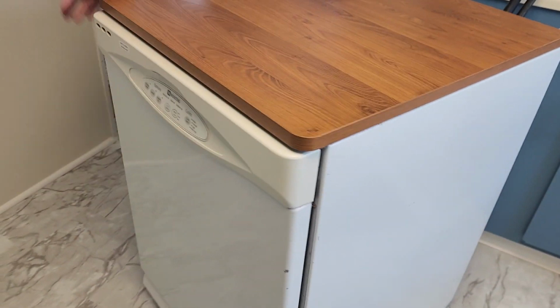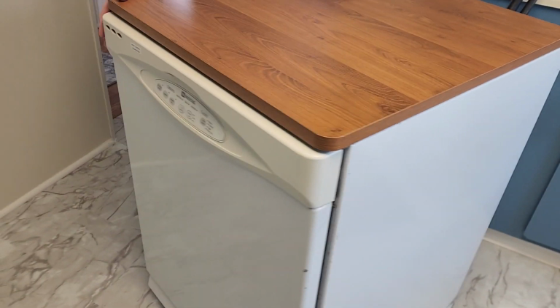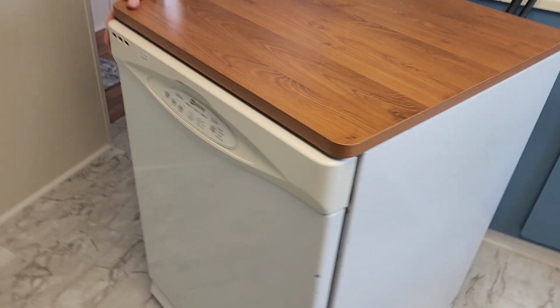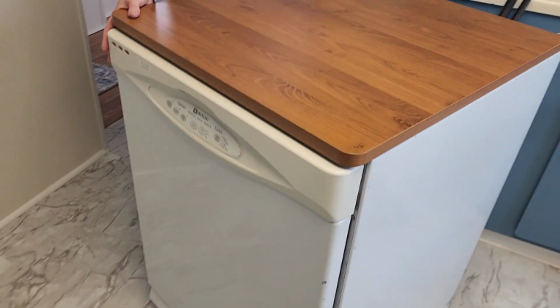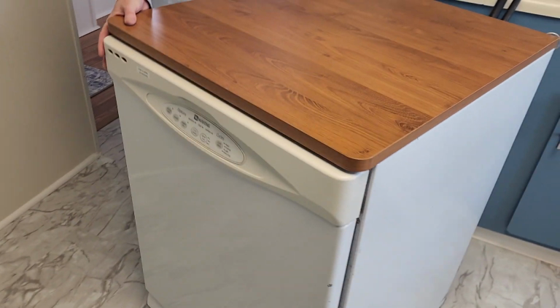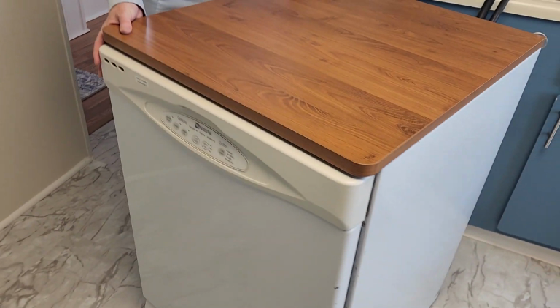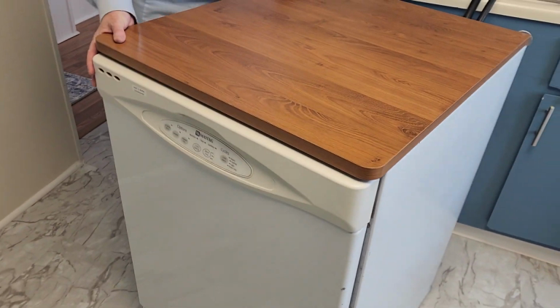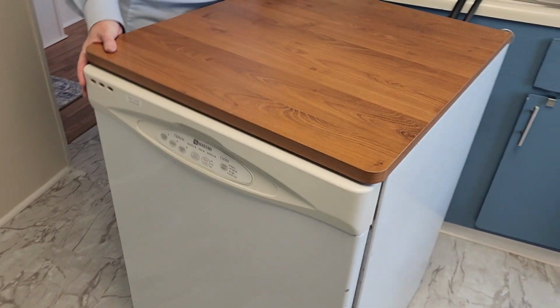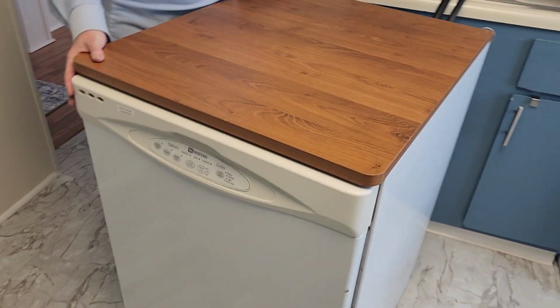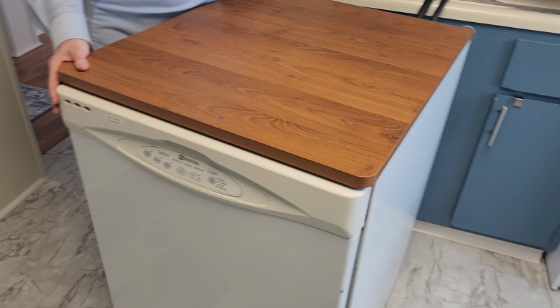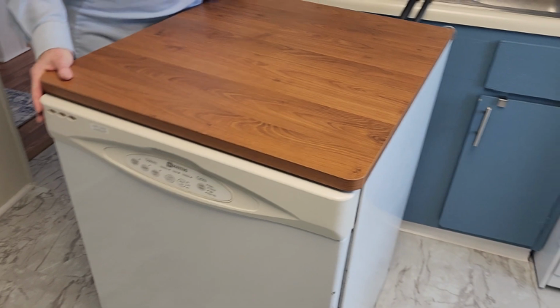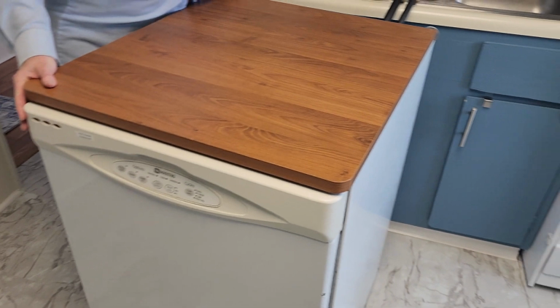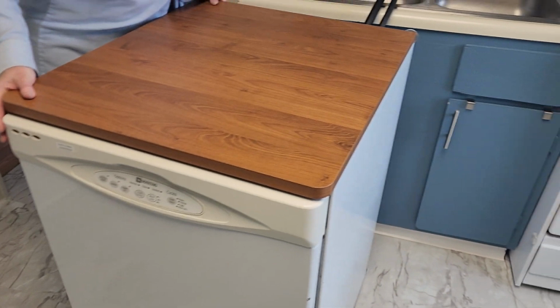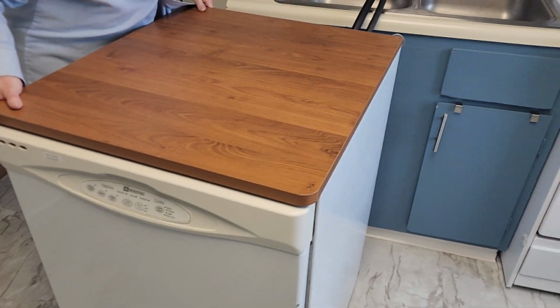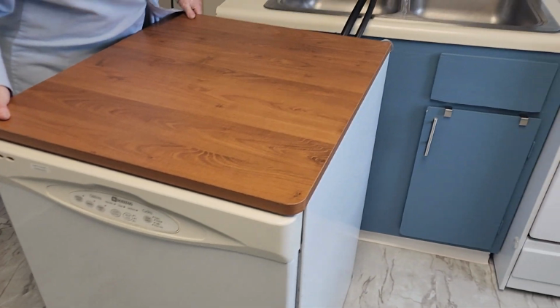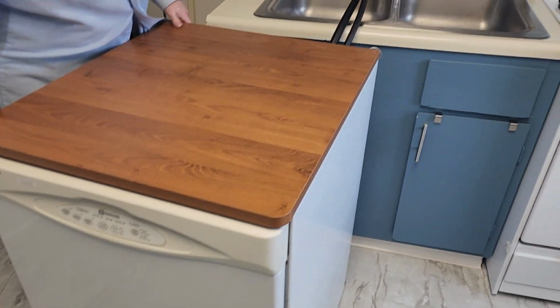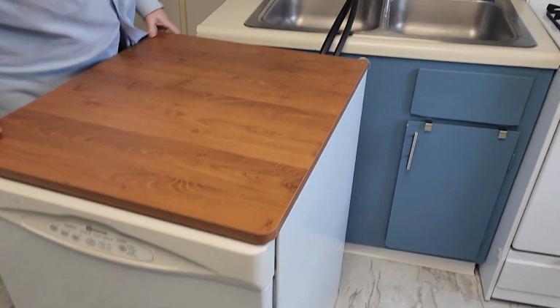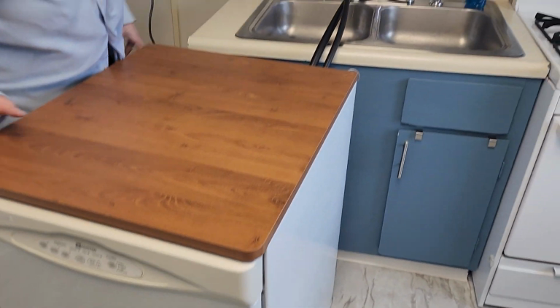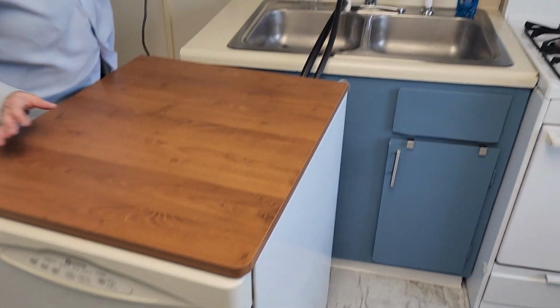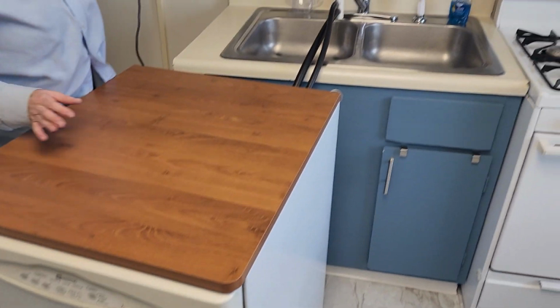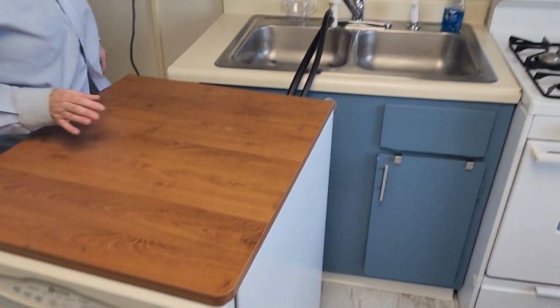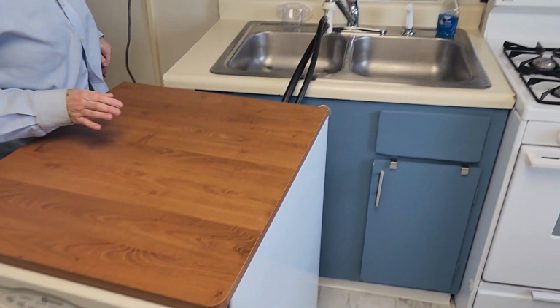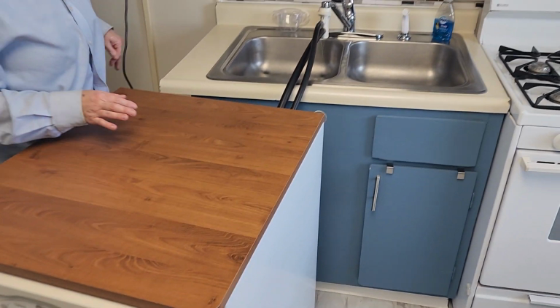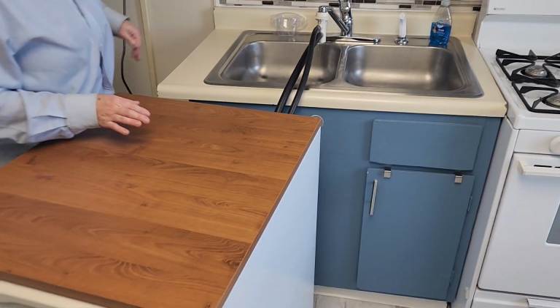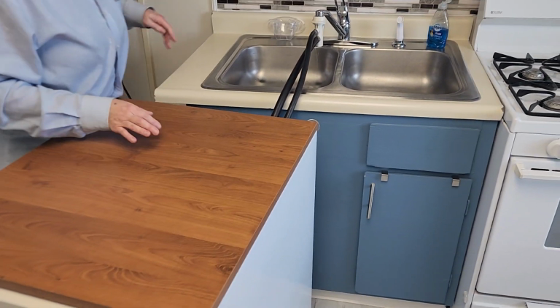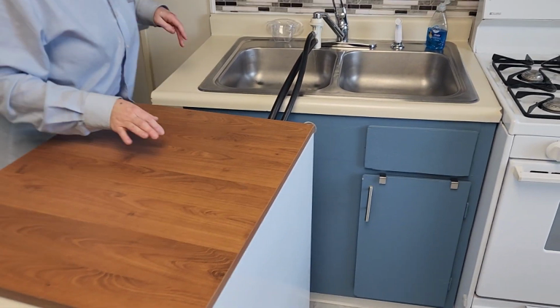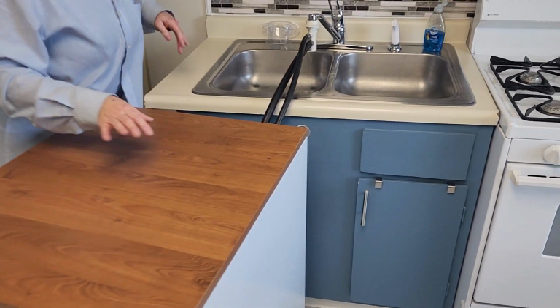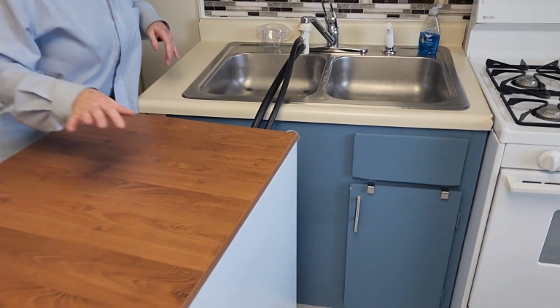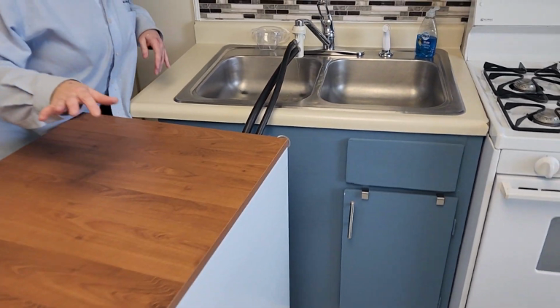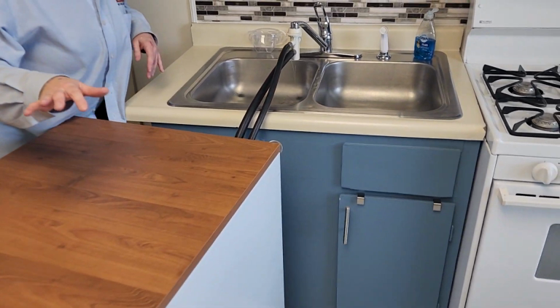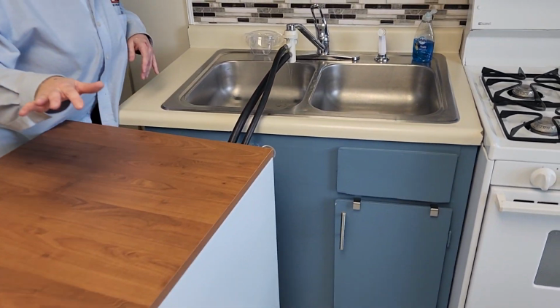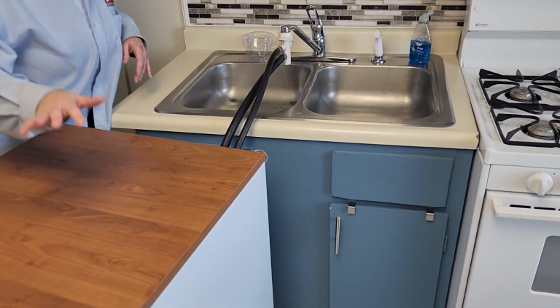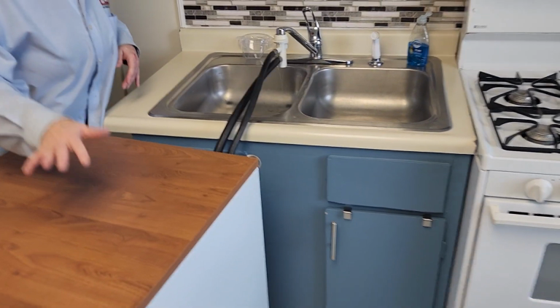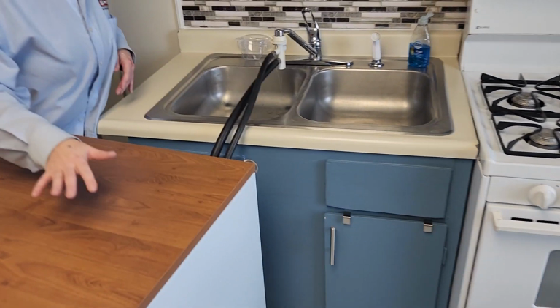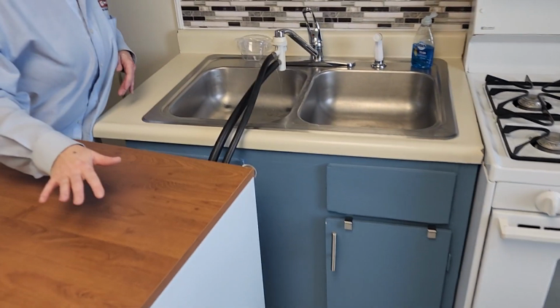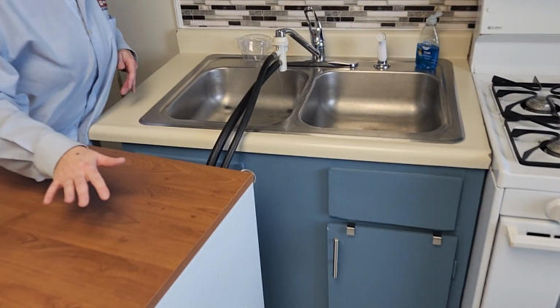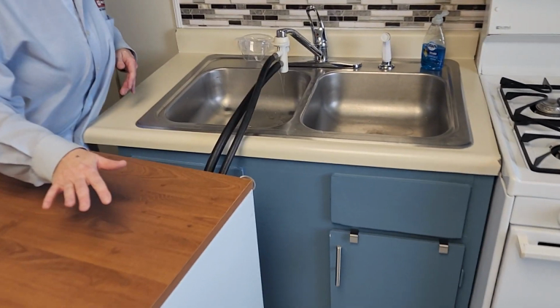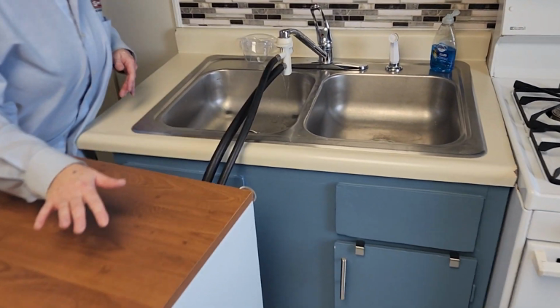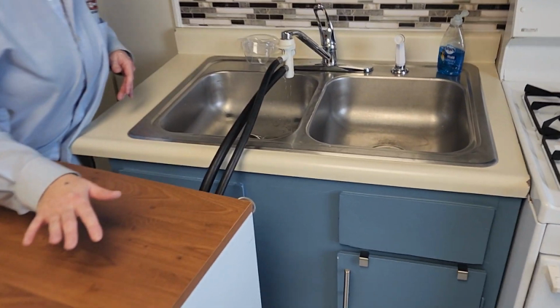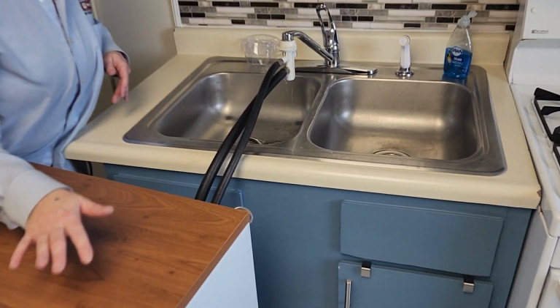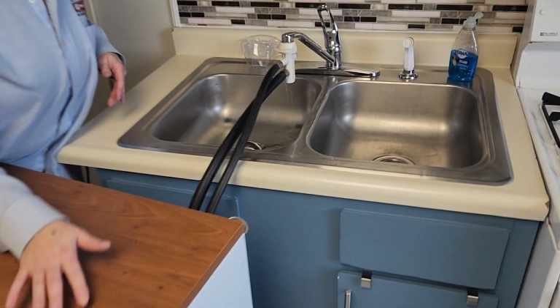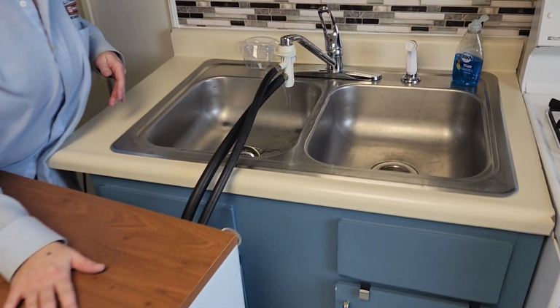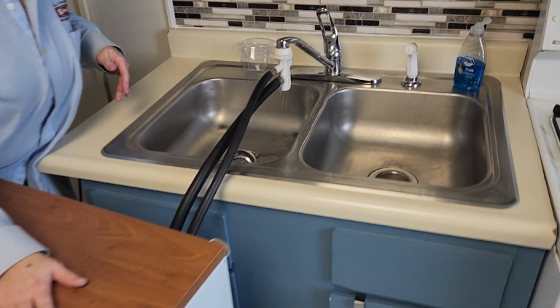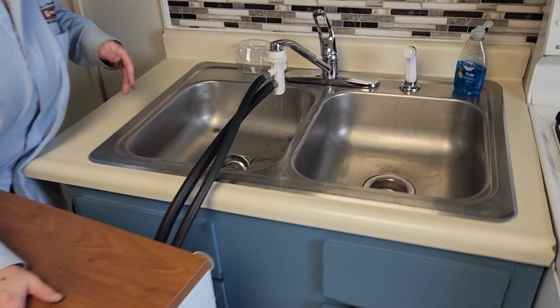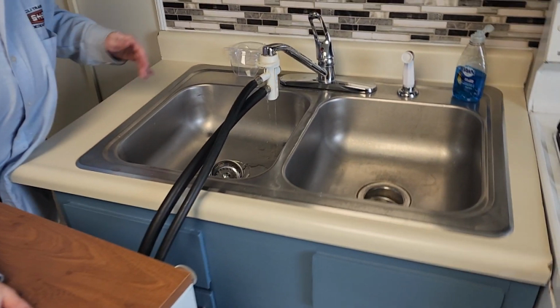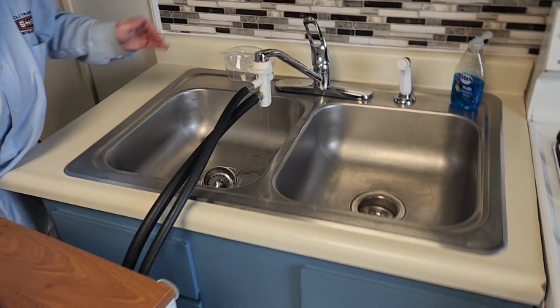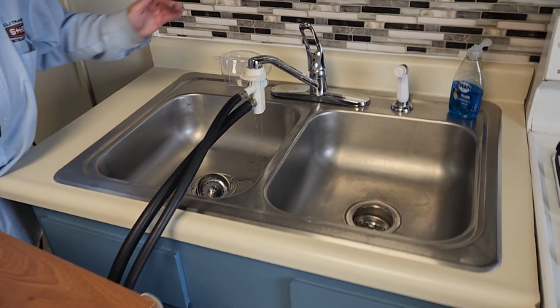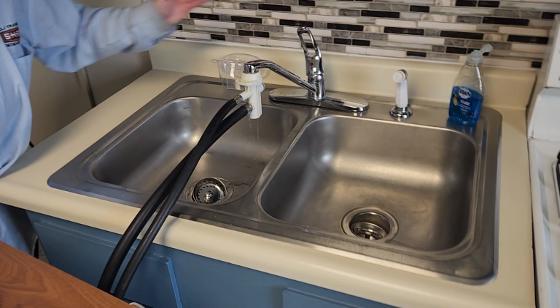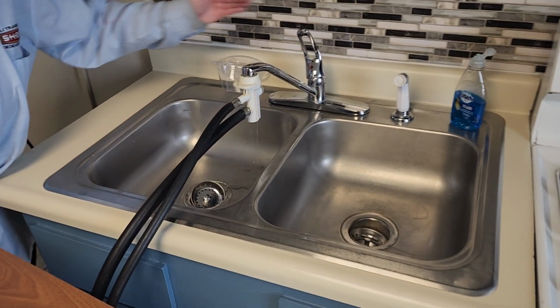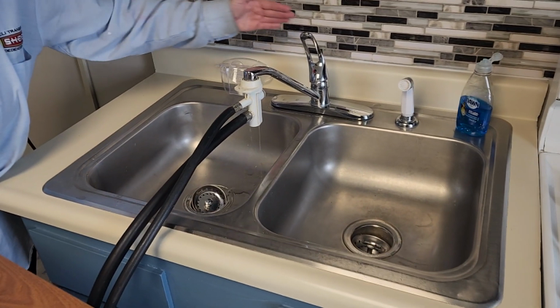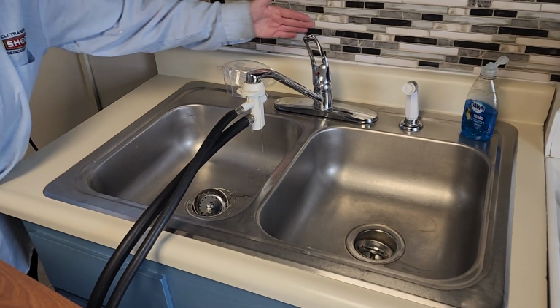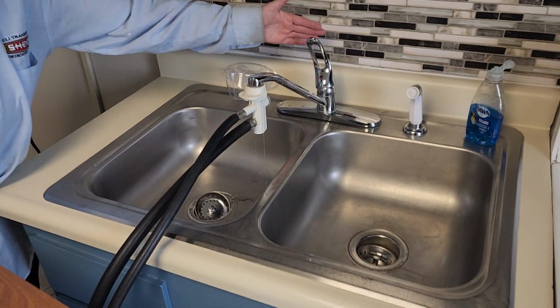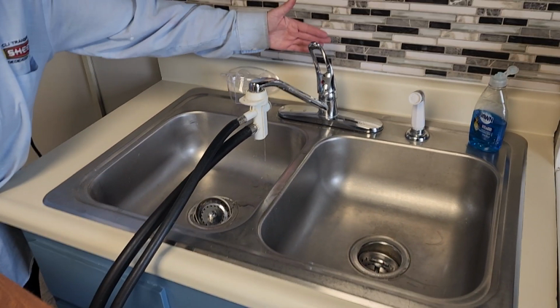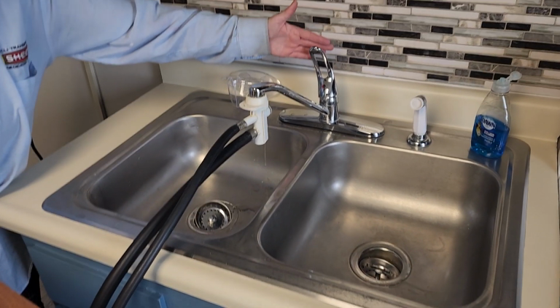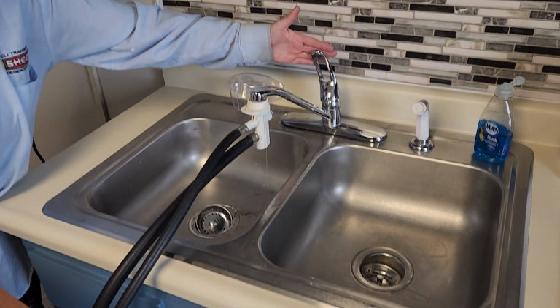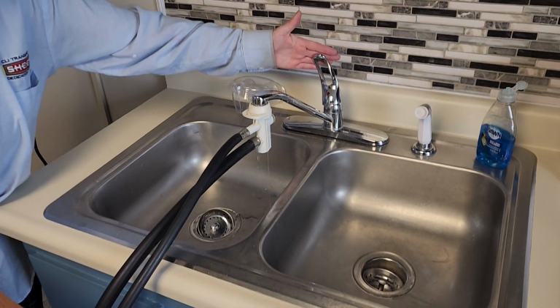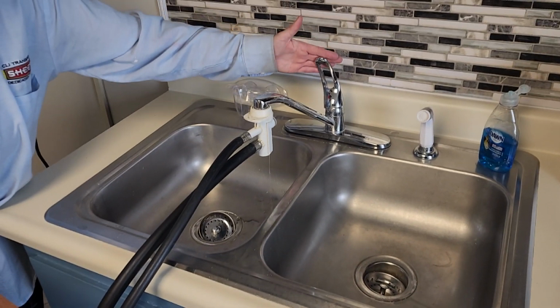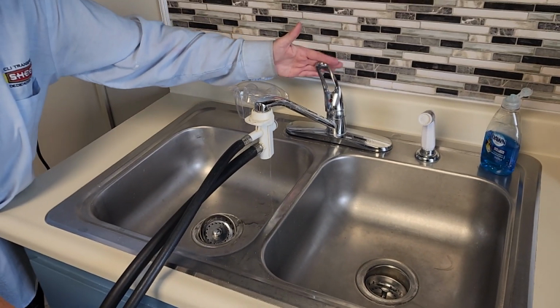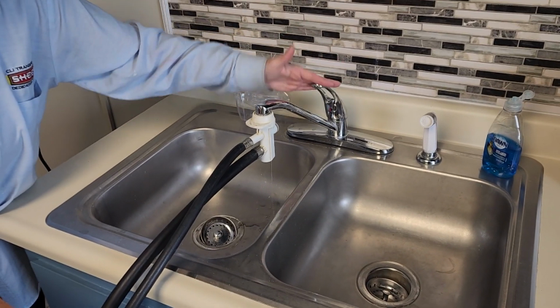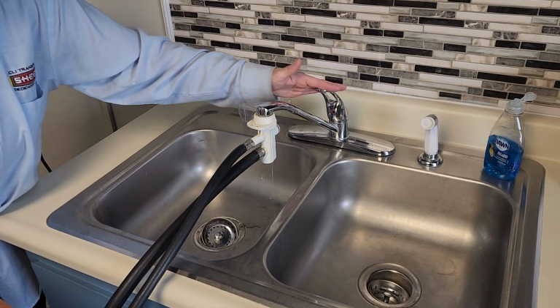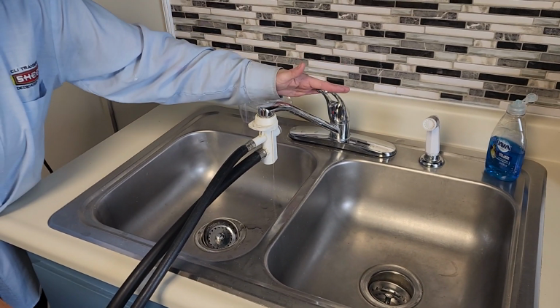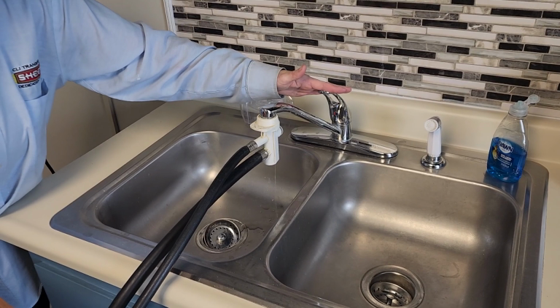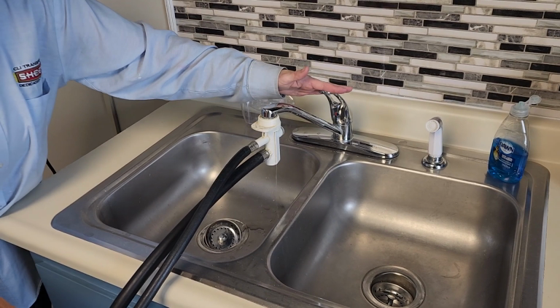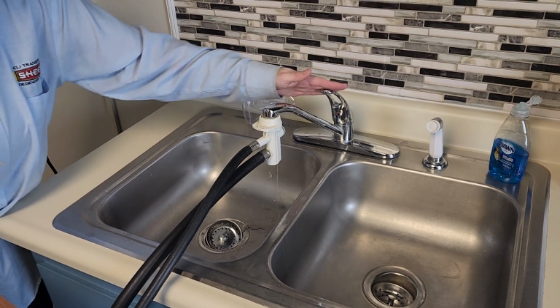Make sure the water is hot. When the dishwasher is finished, you turn off the water.